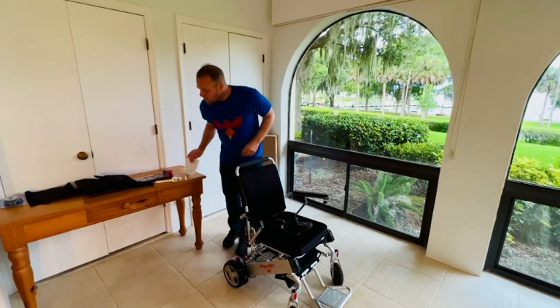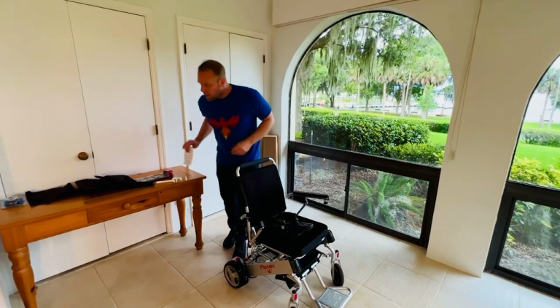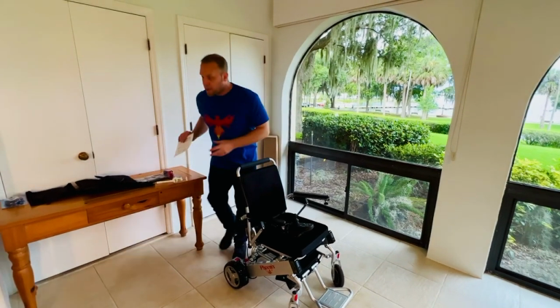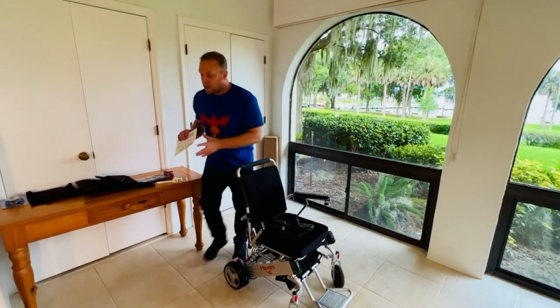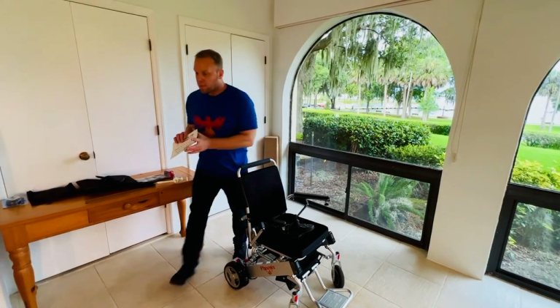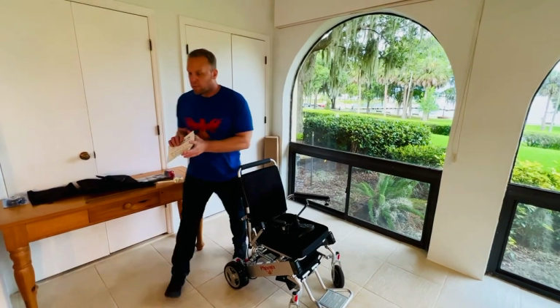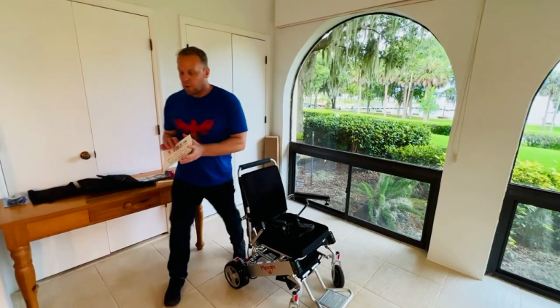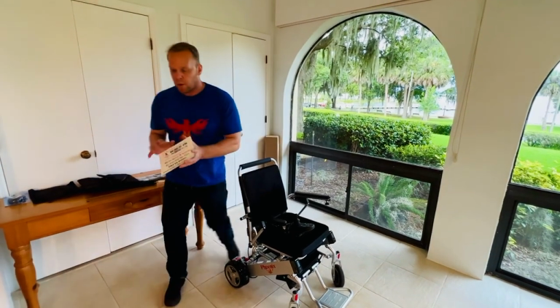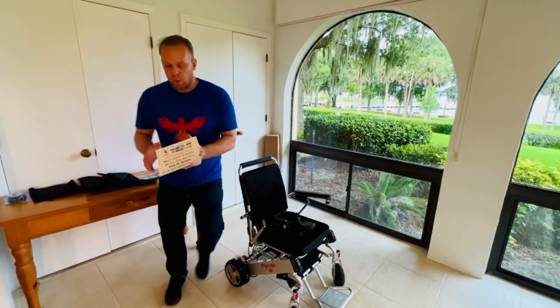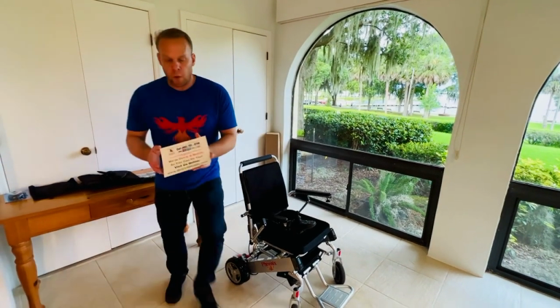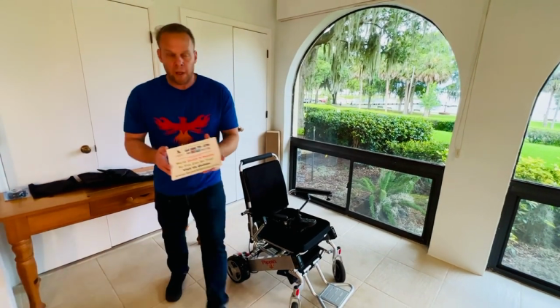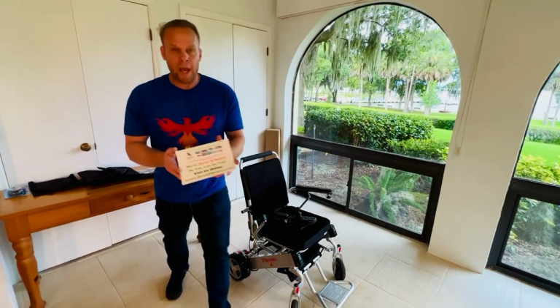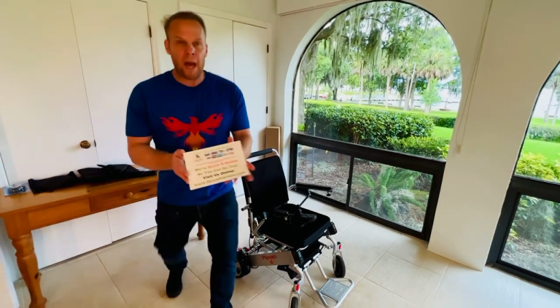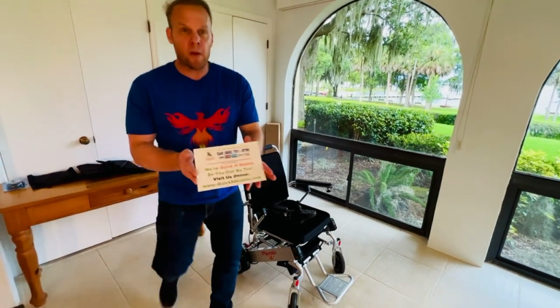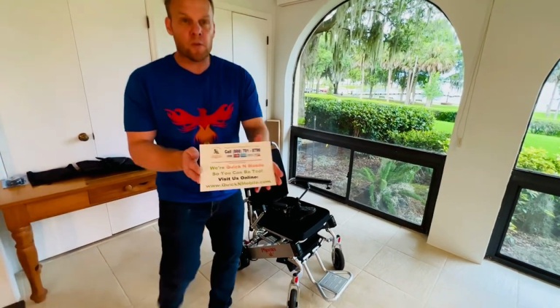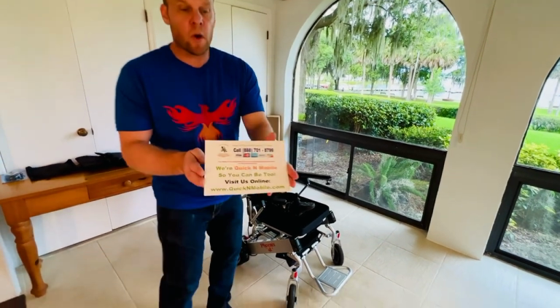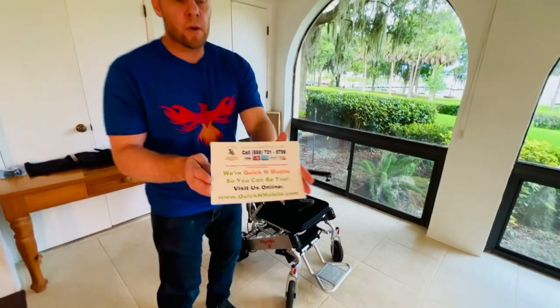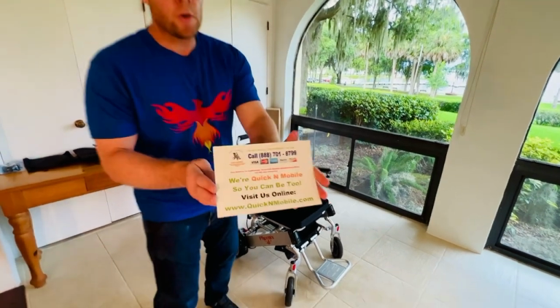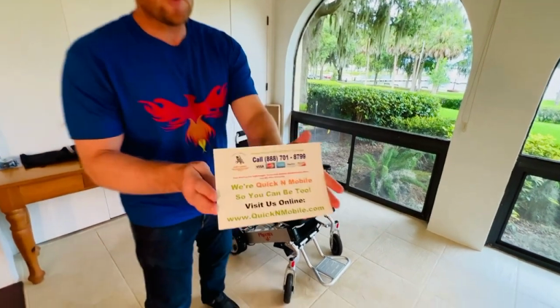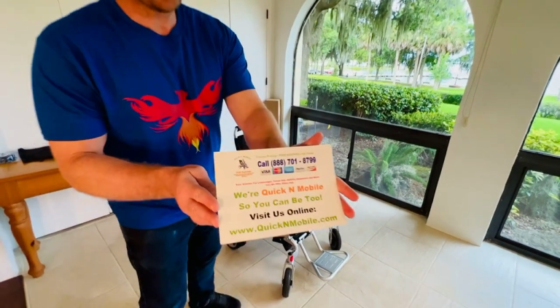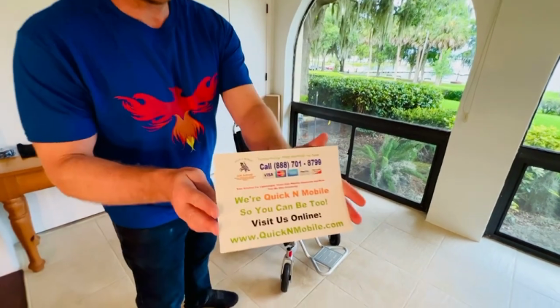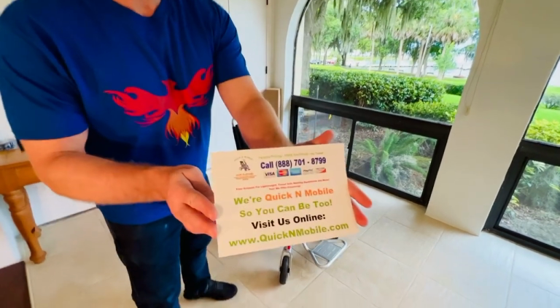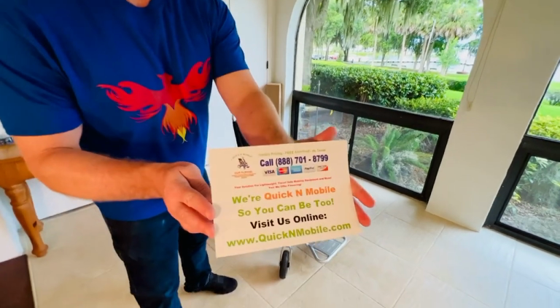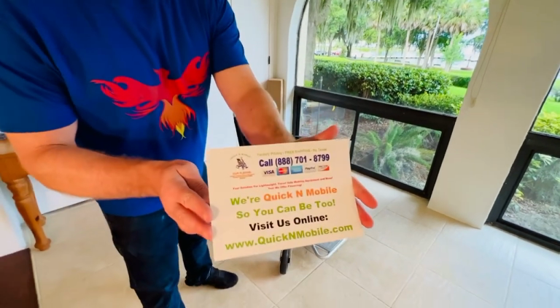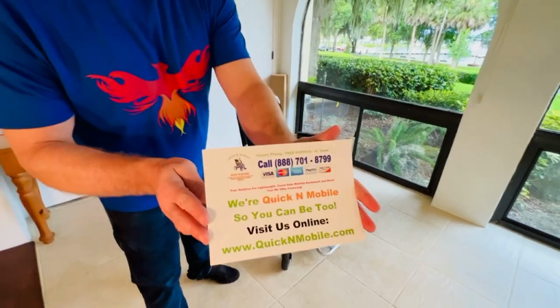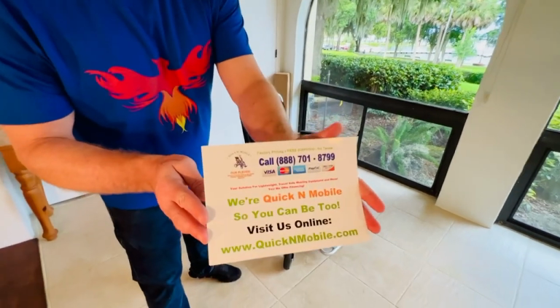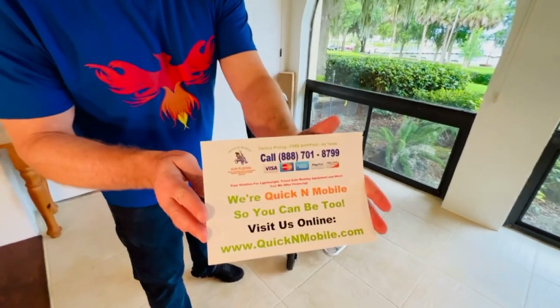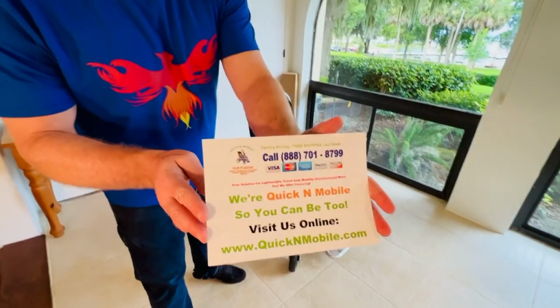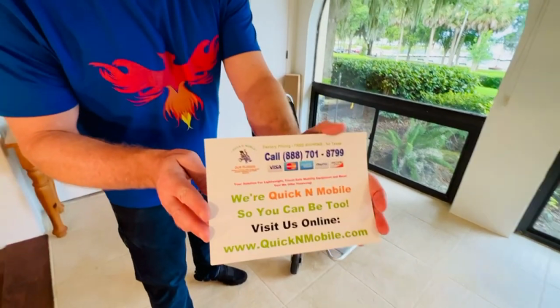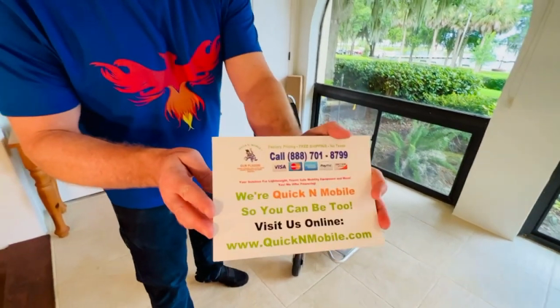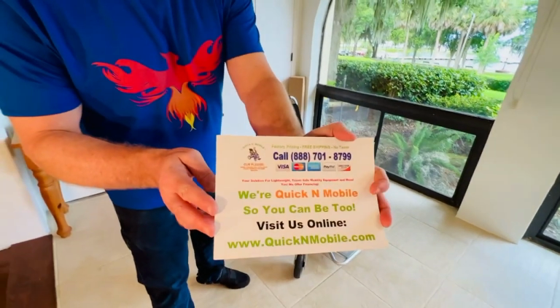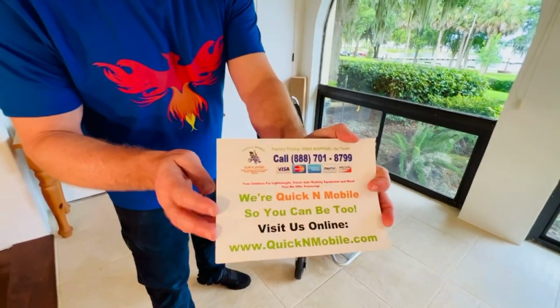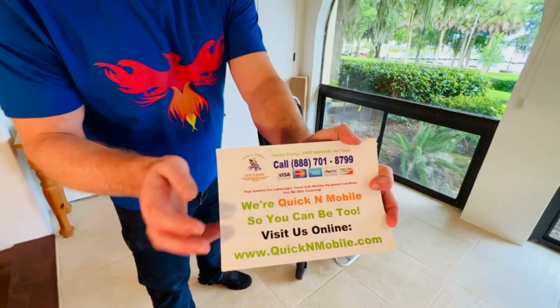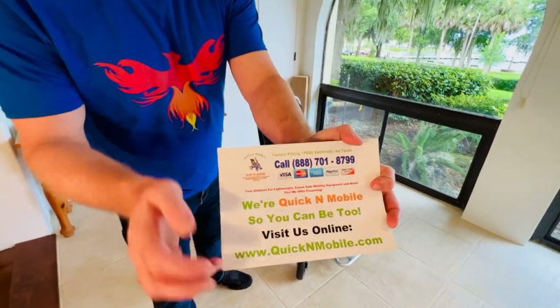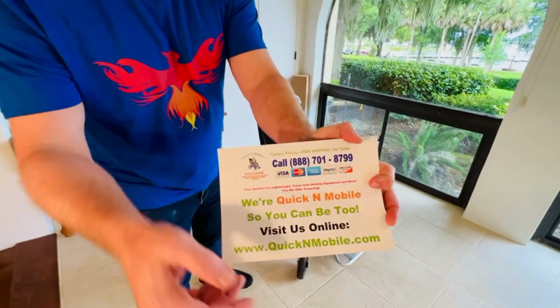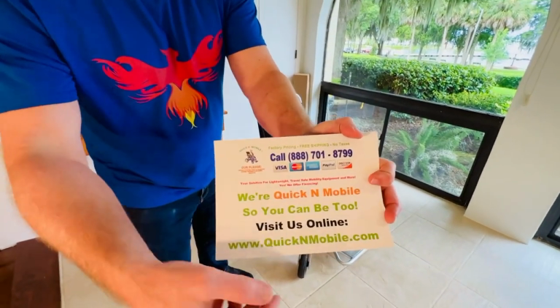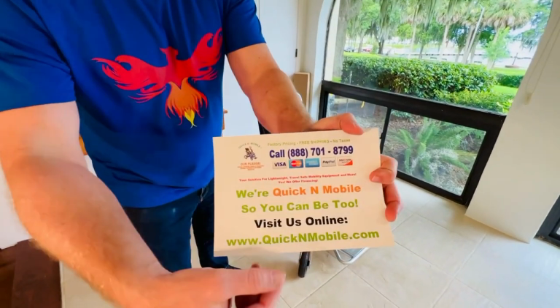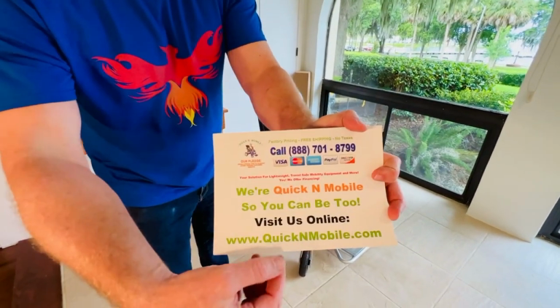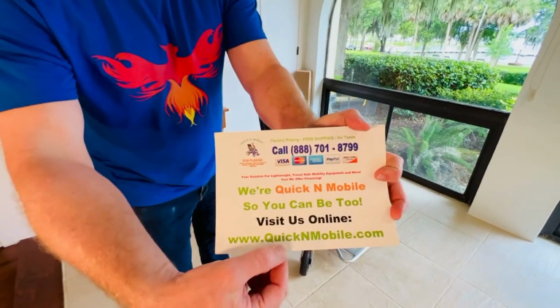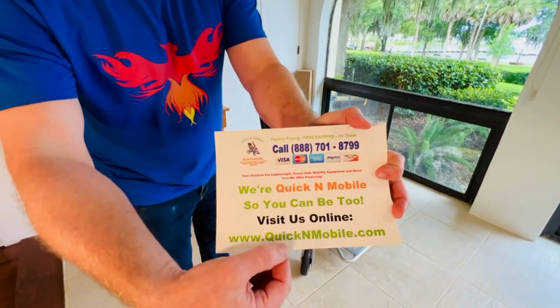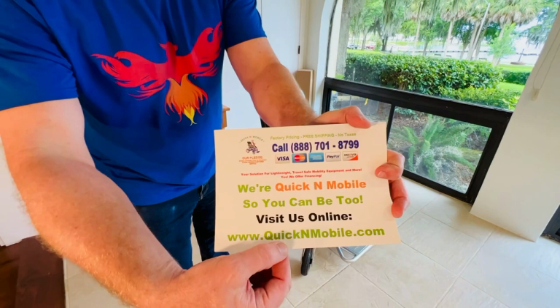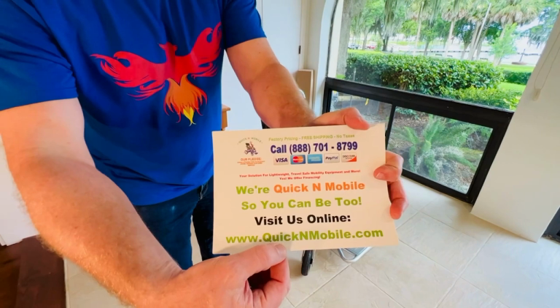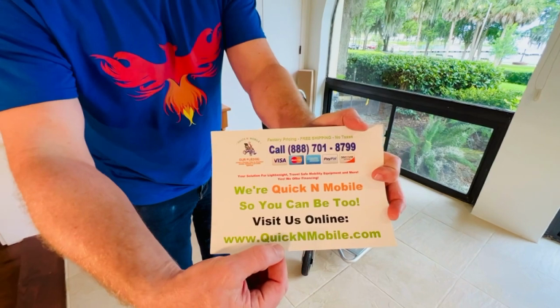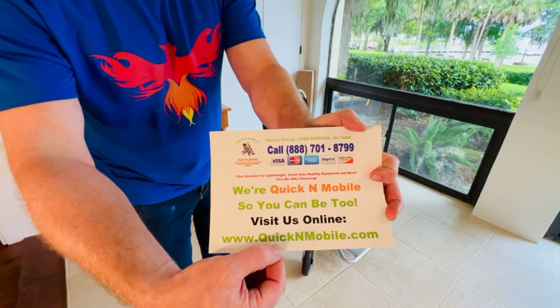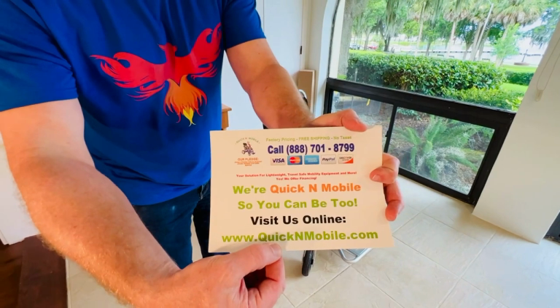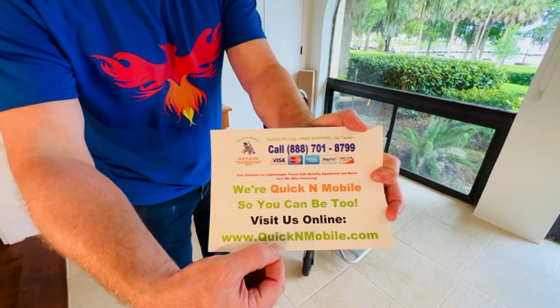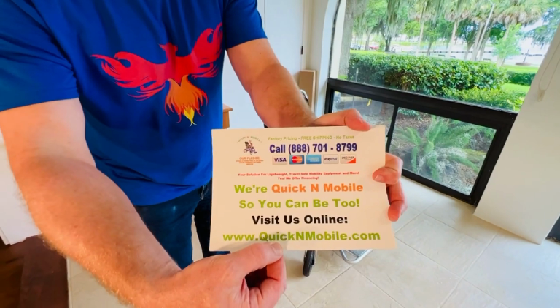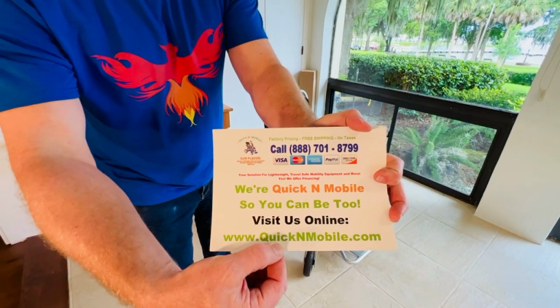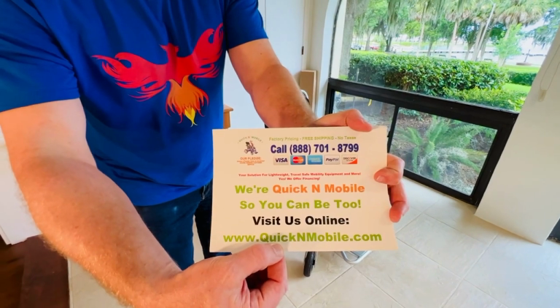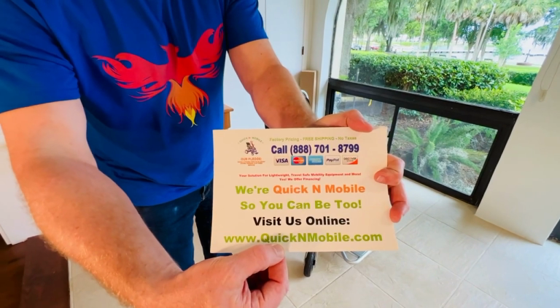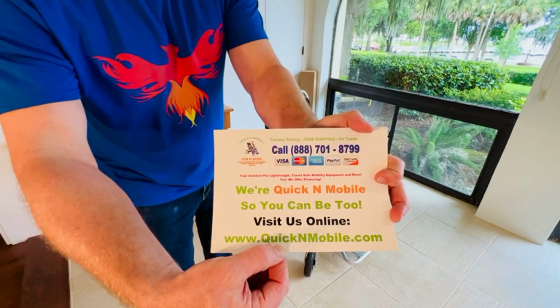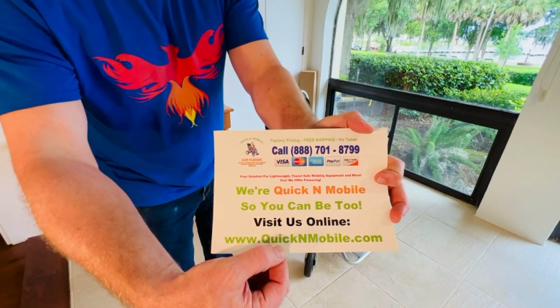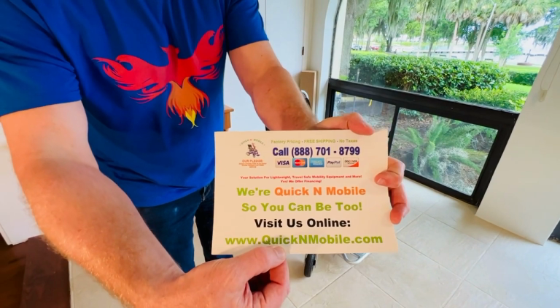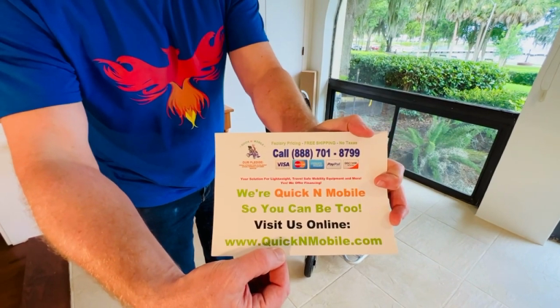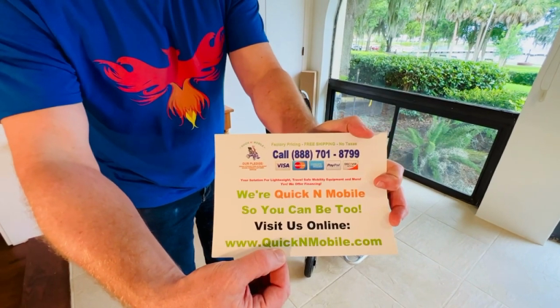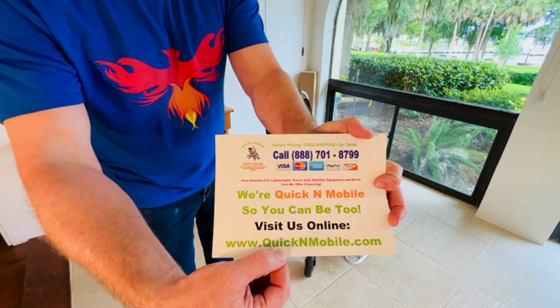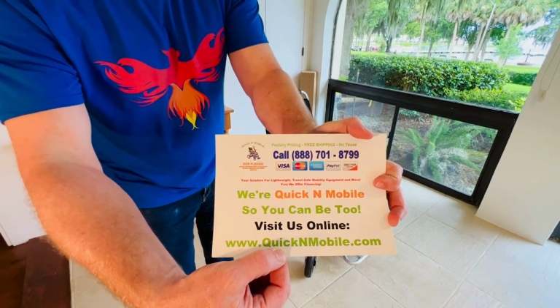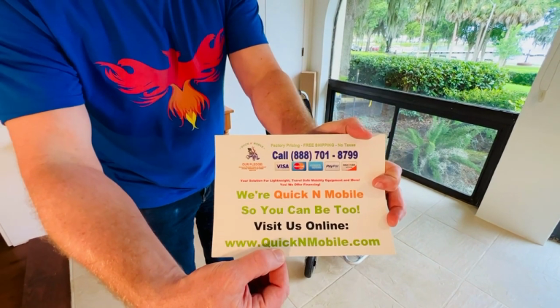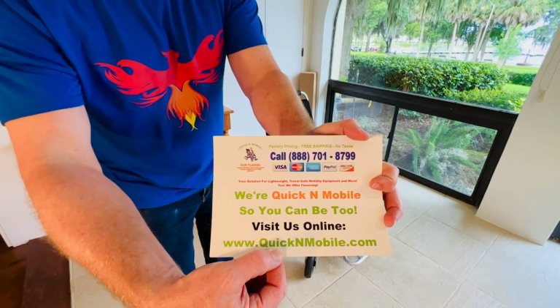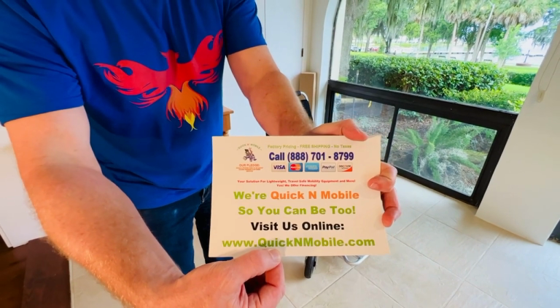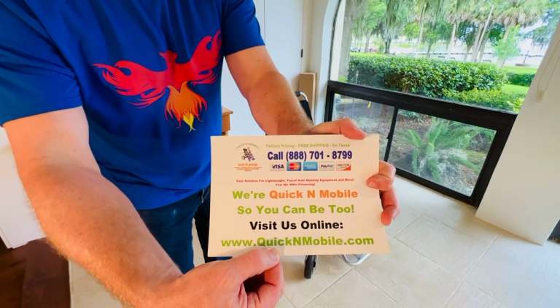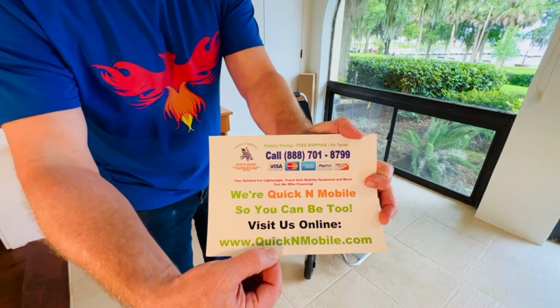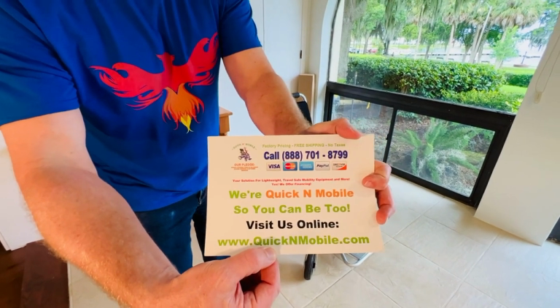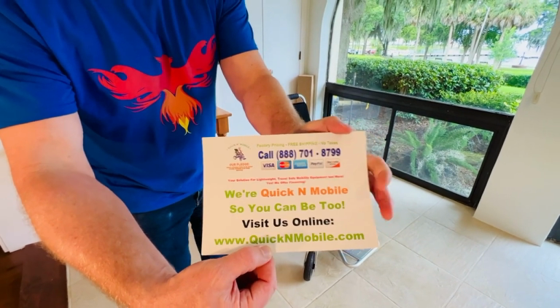If you're looking at us on YouTube, great opportunity to pause the video to learn where to find us online.